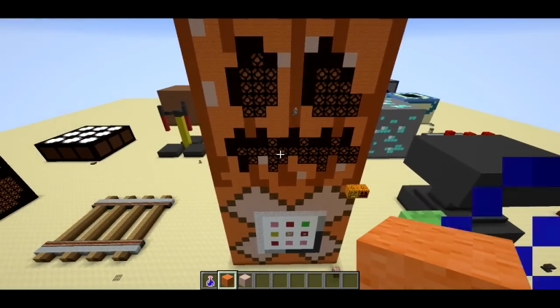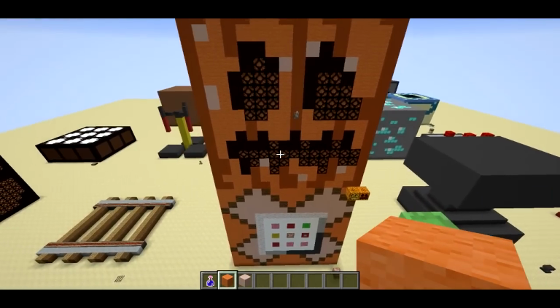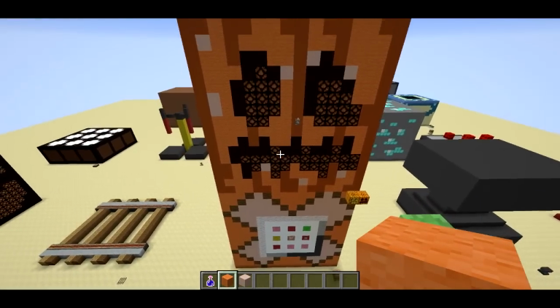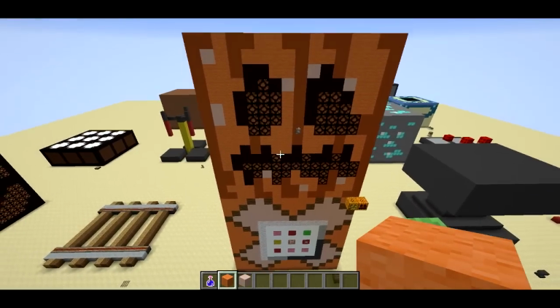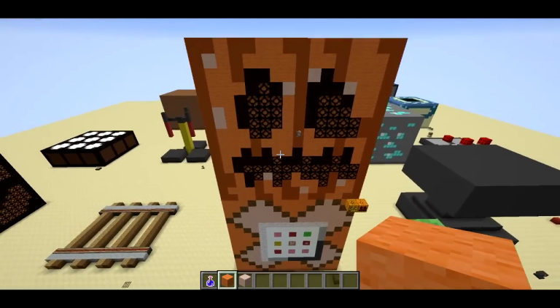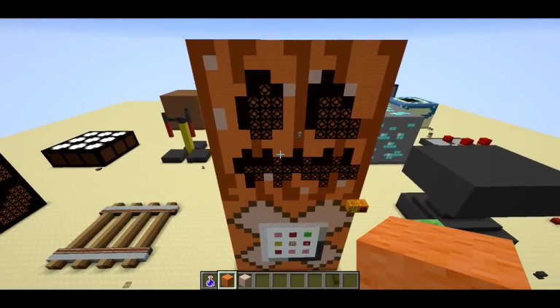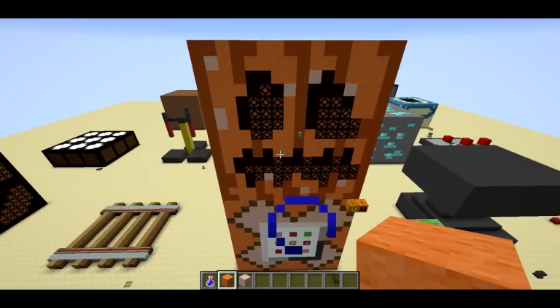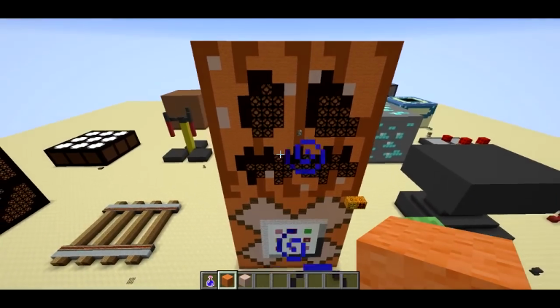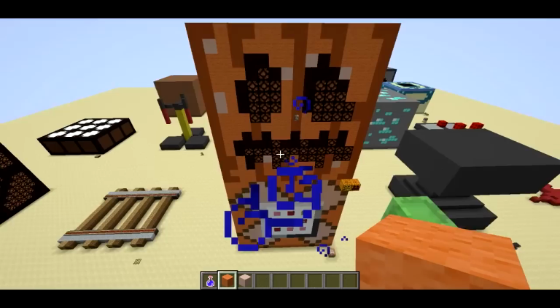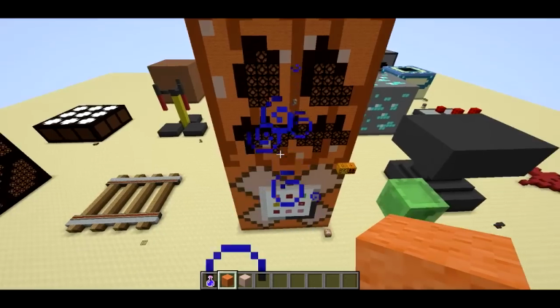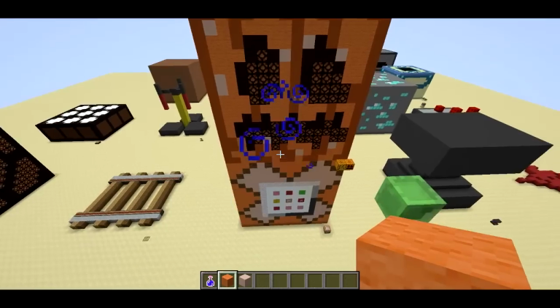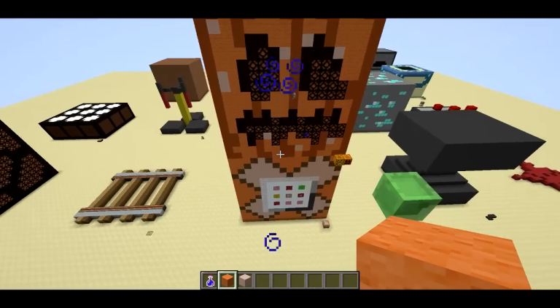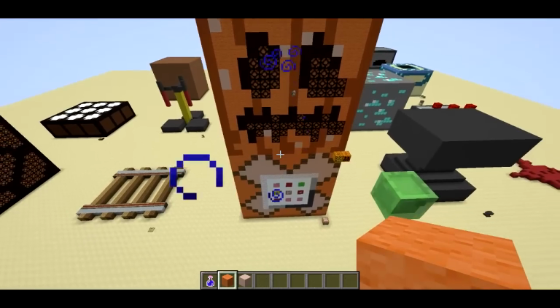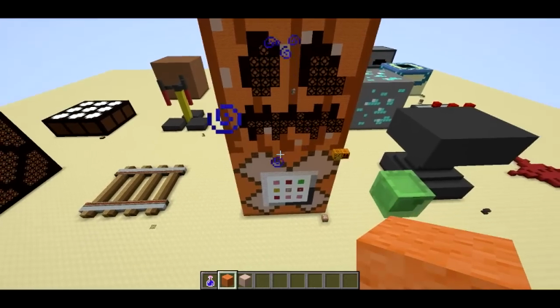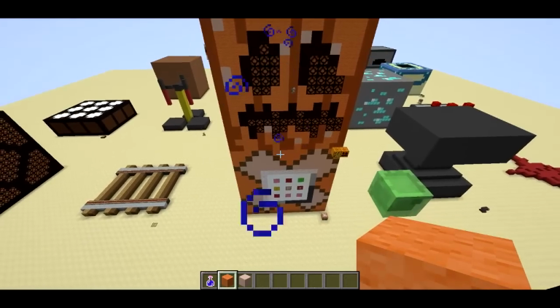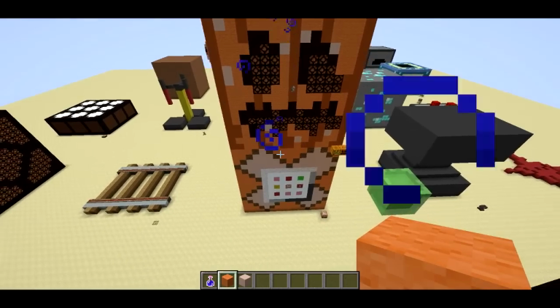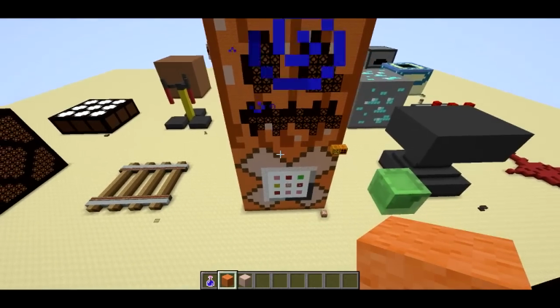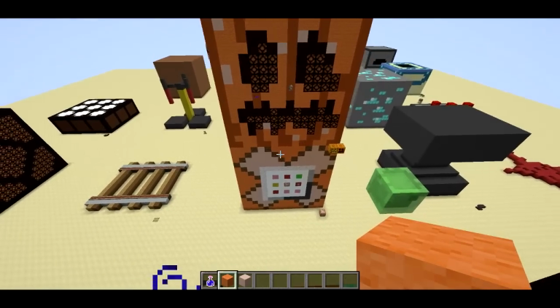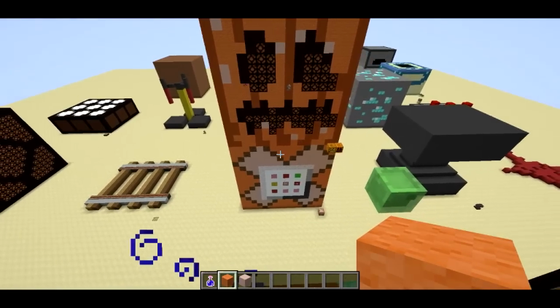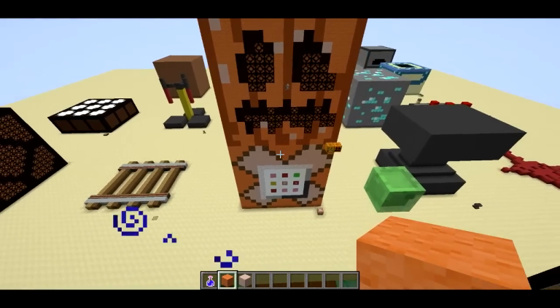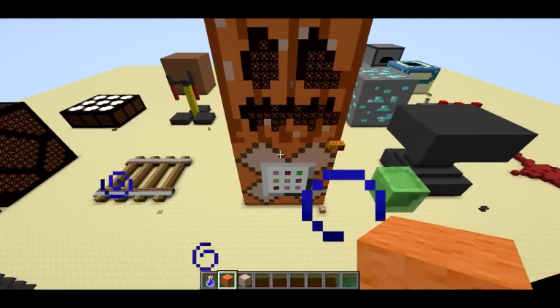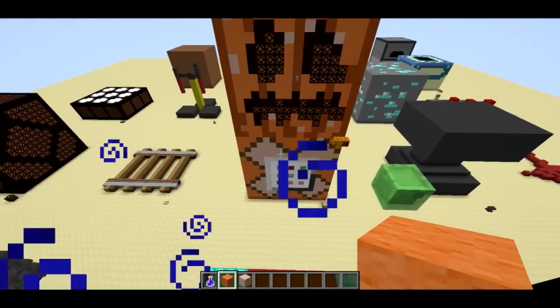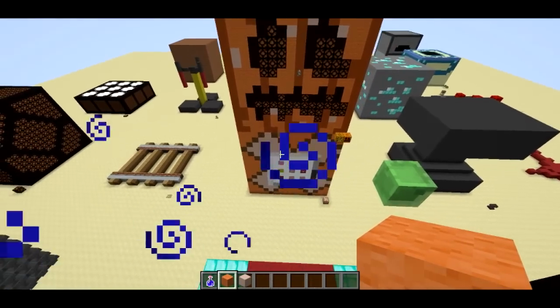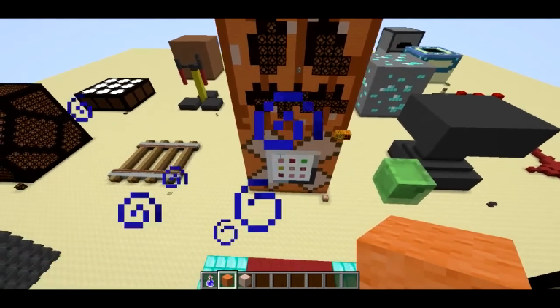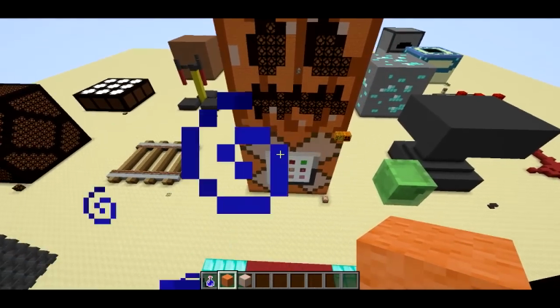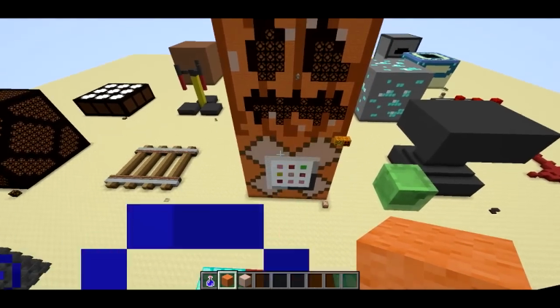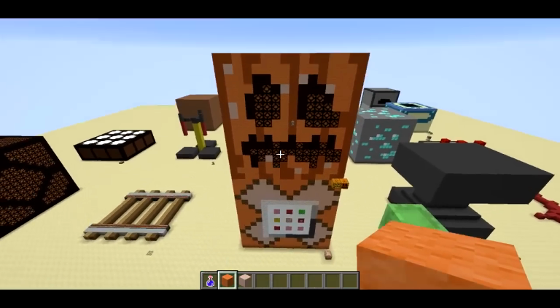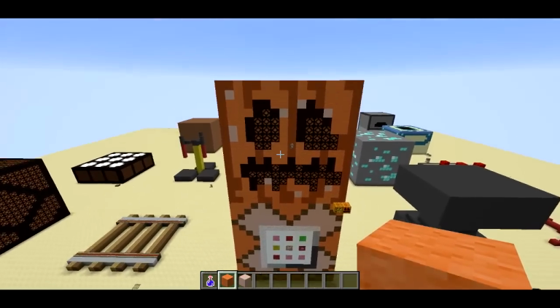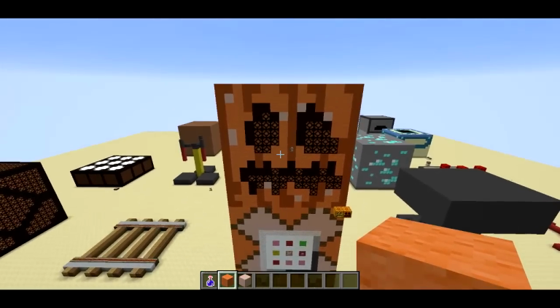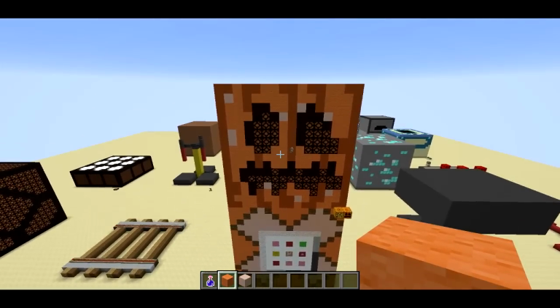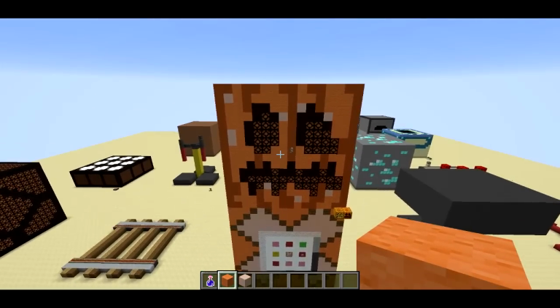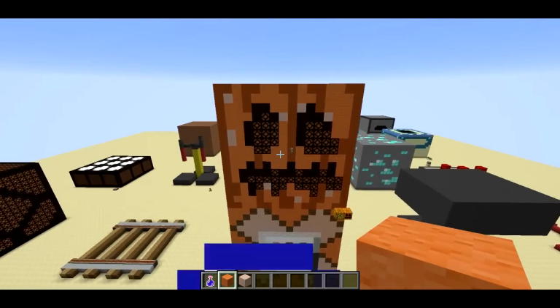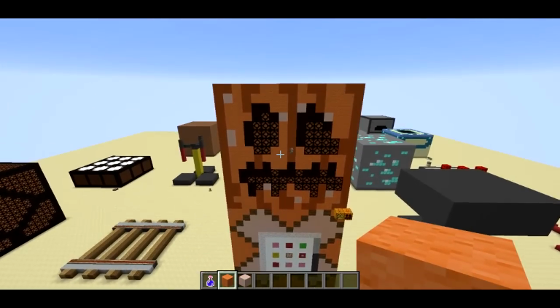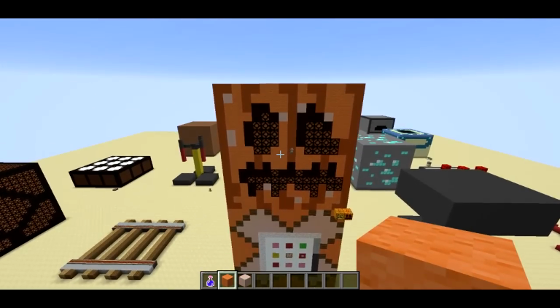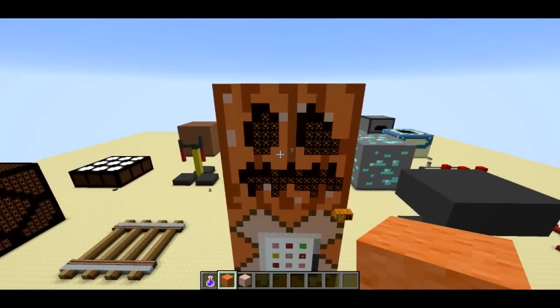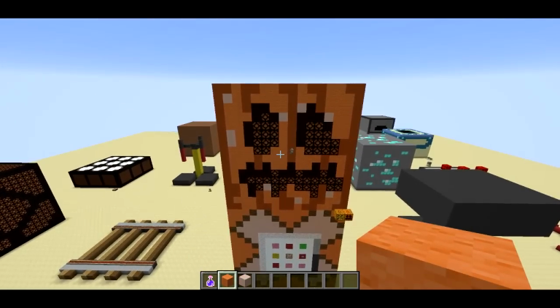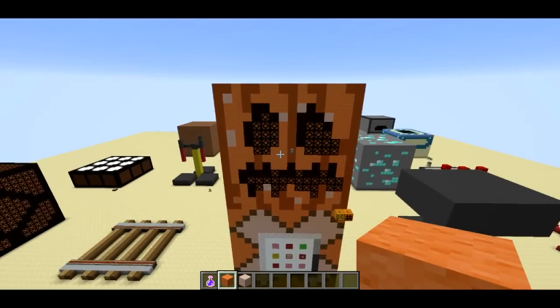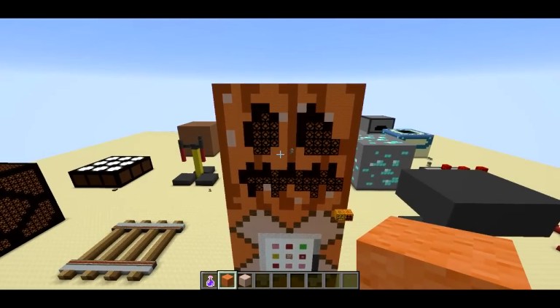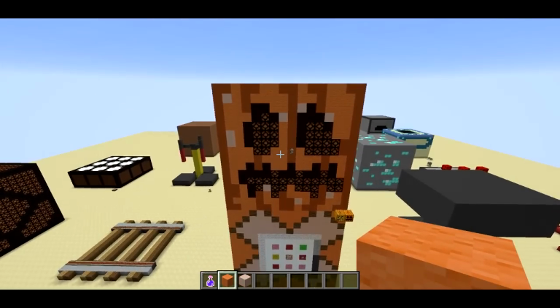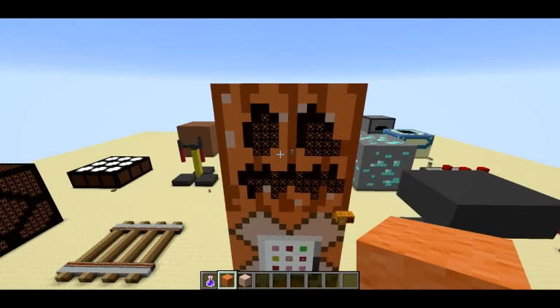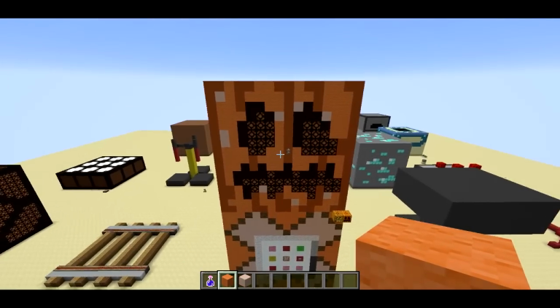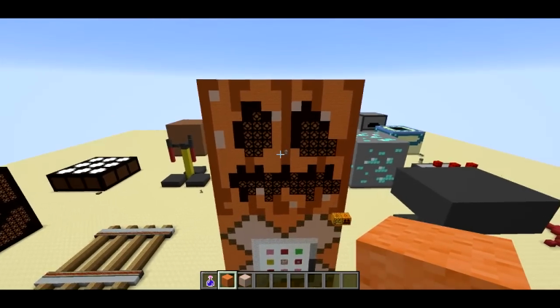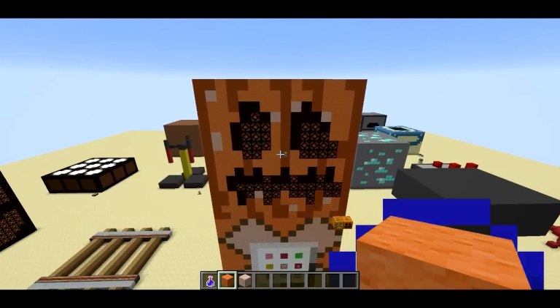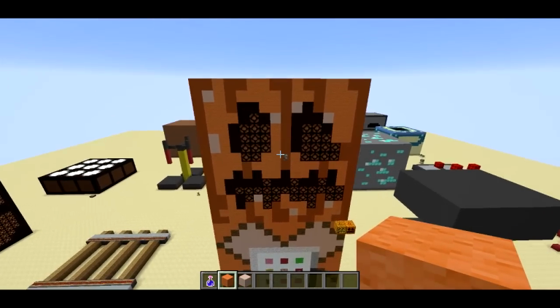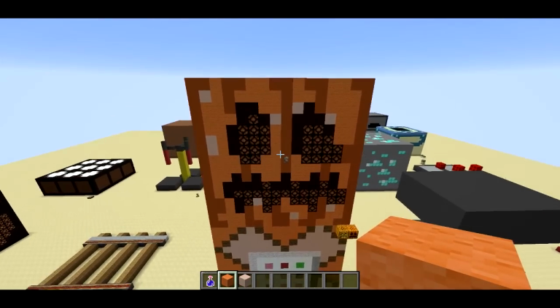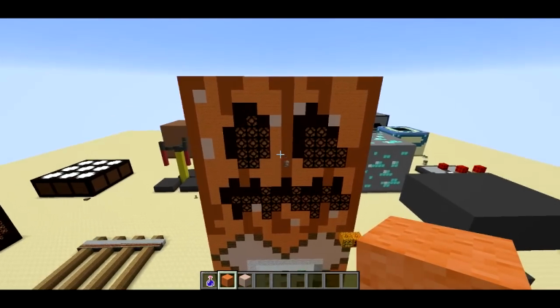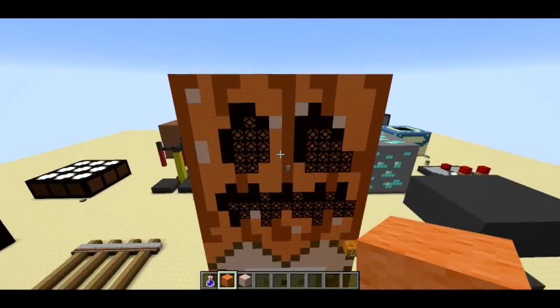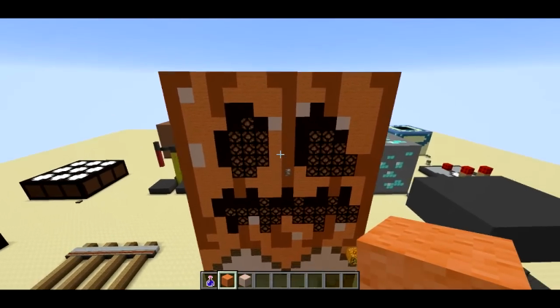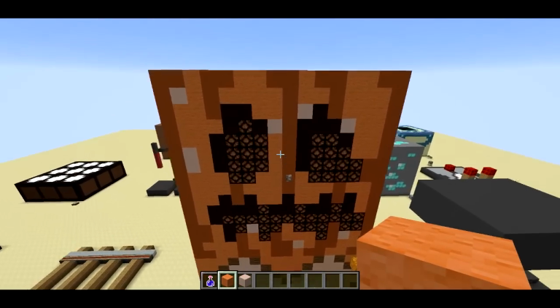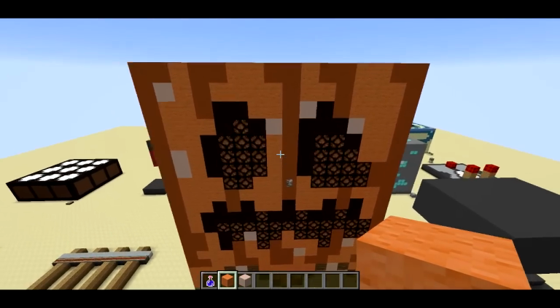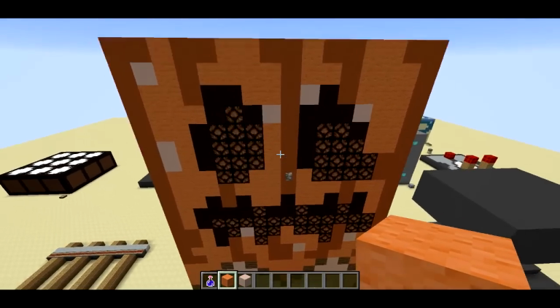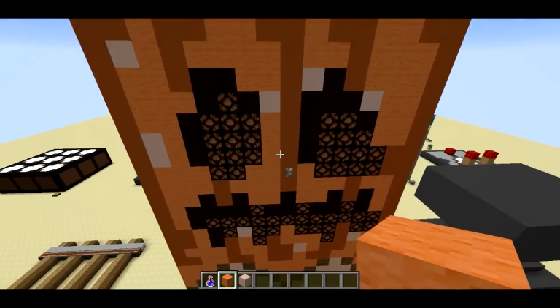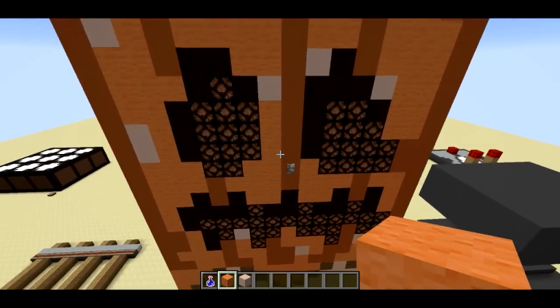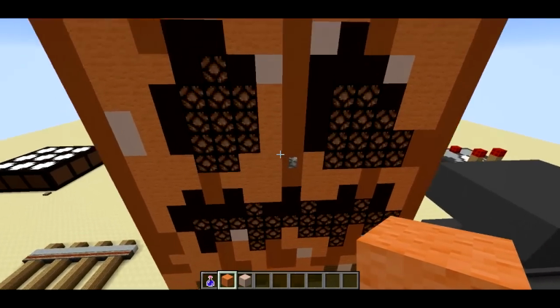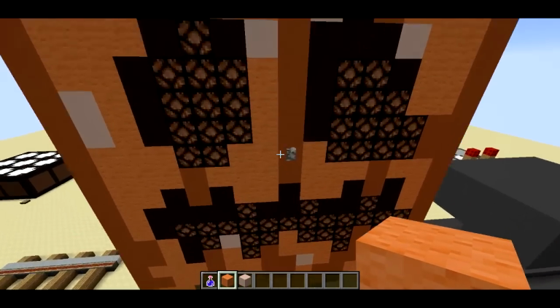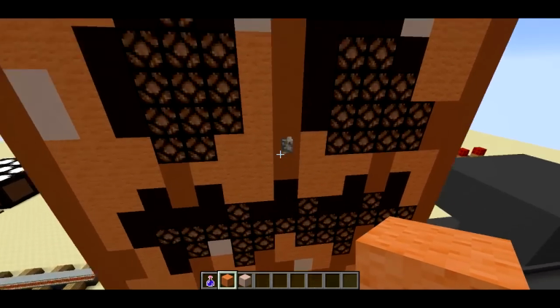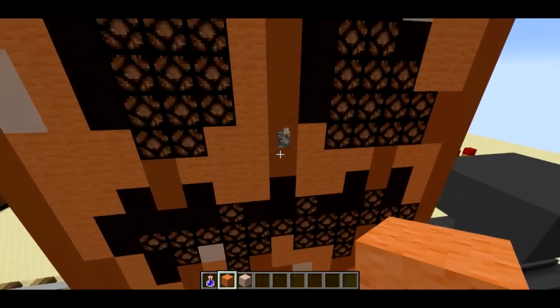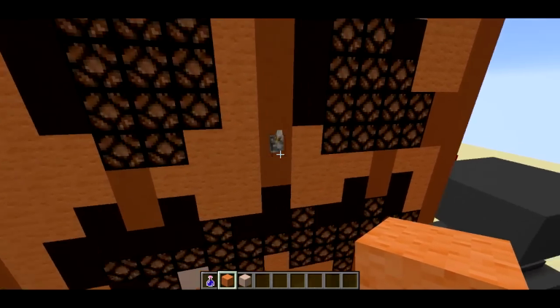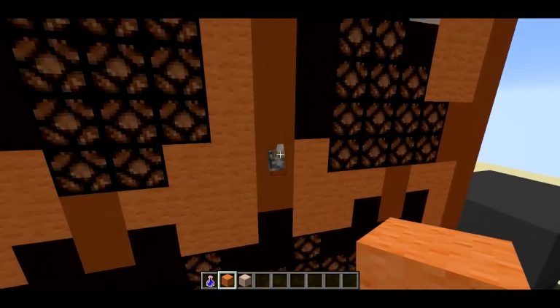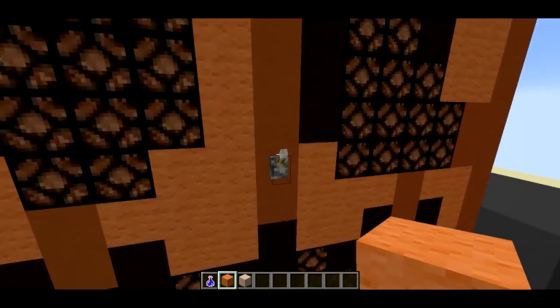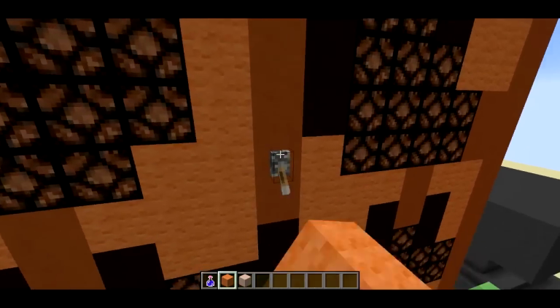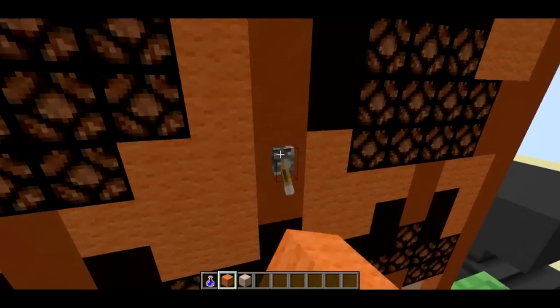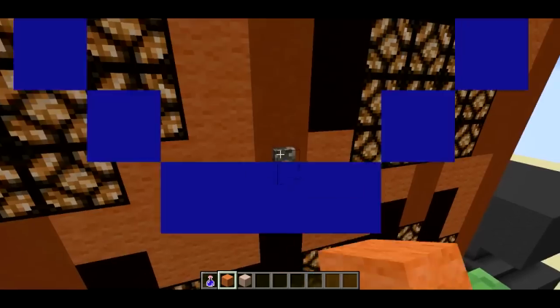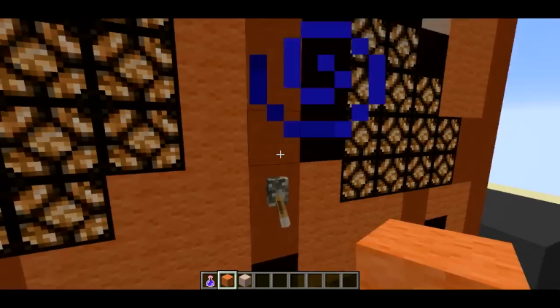There you go — that's Mega Blocks Episode 6: Command Block, Pumpkin, Jack-O-Lantern. That's about it. Thanks for watching.